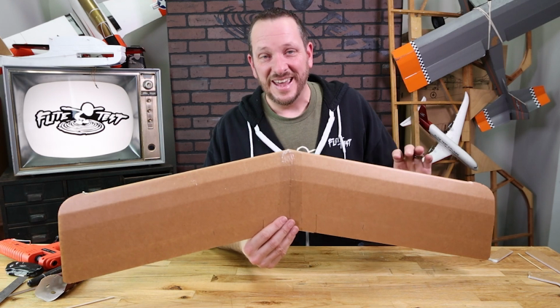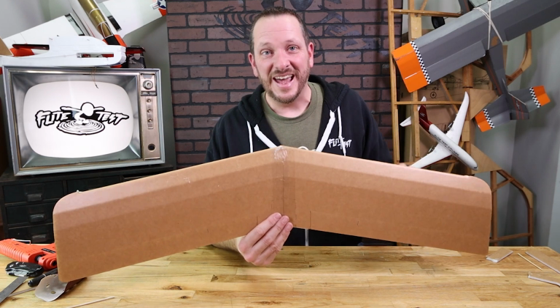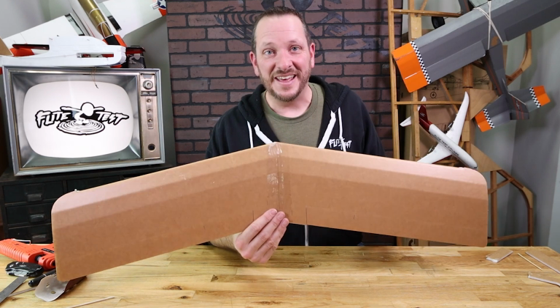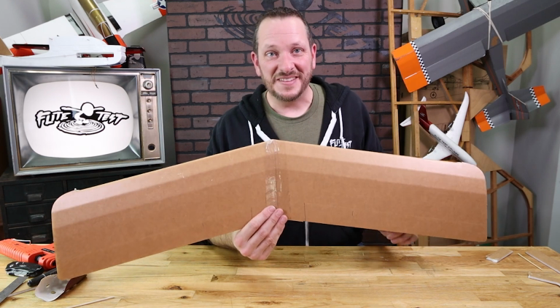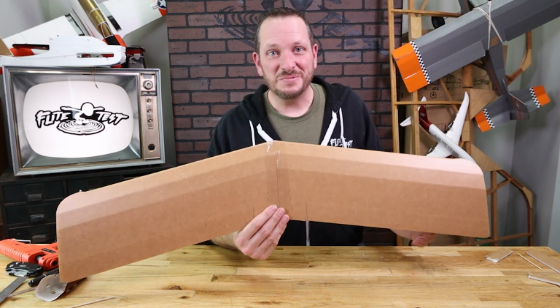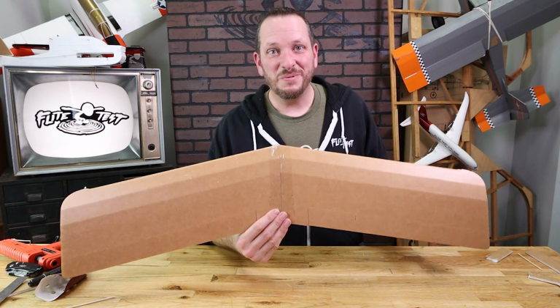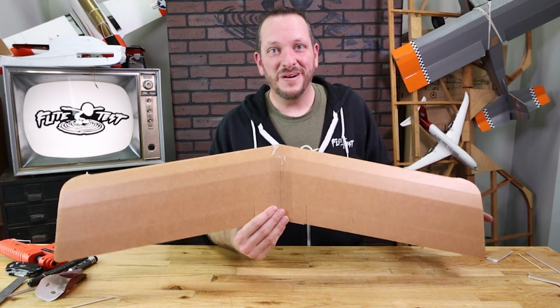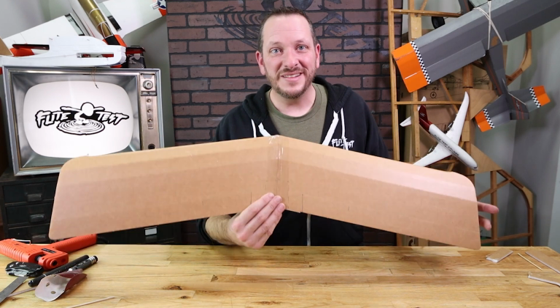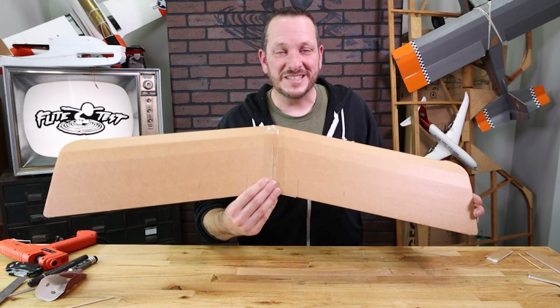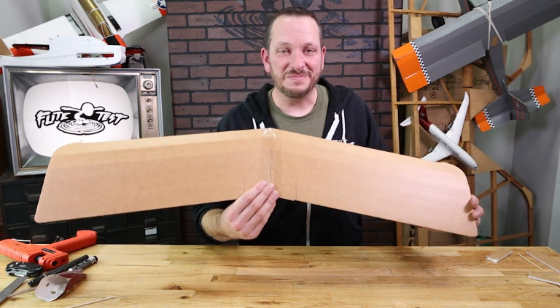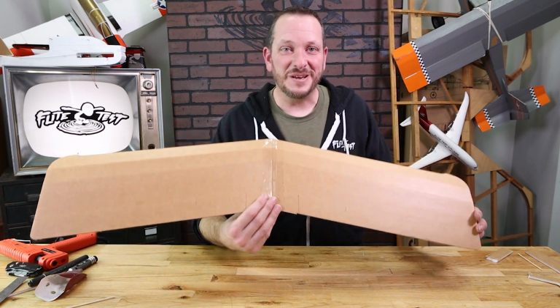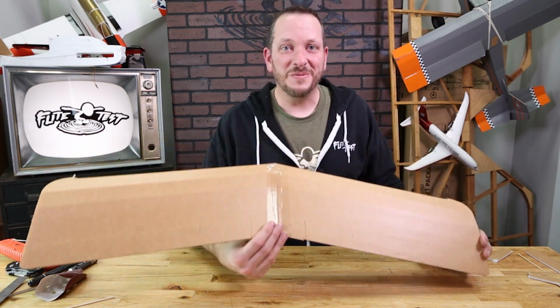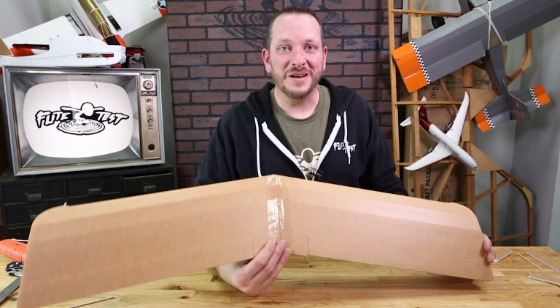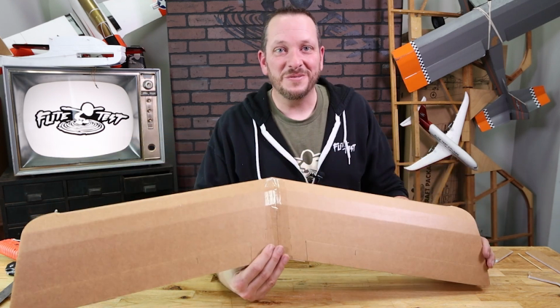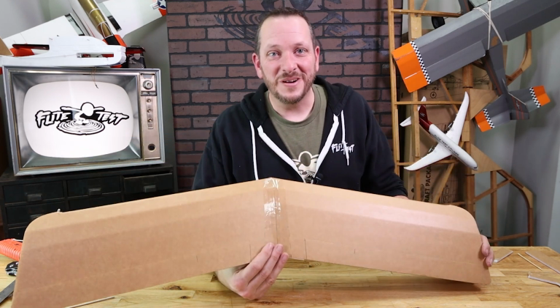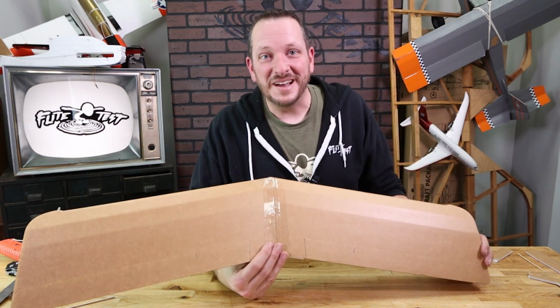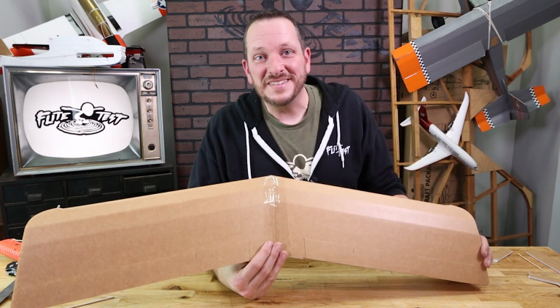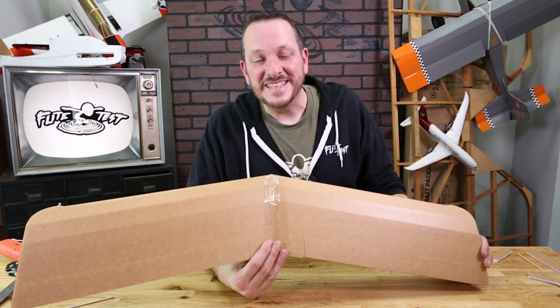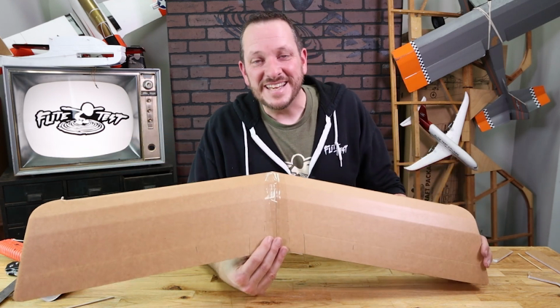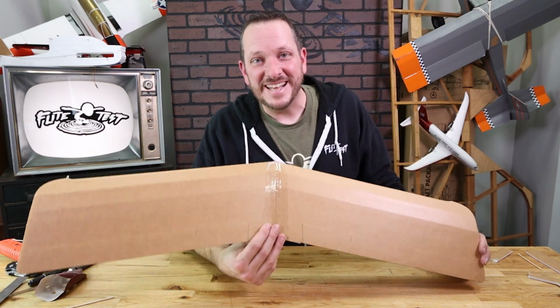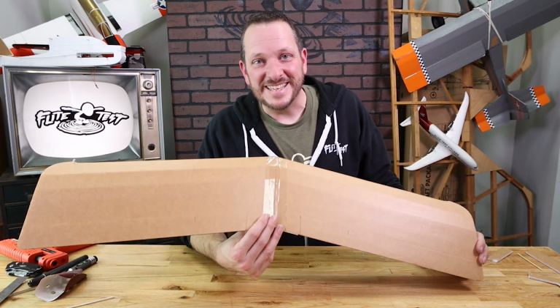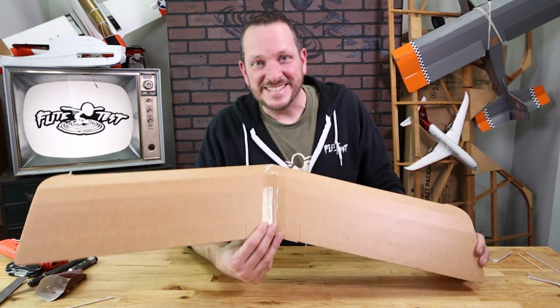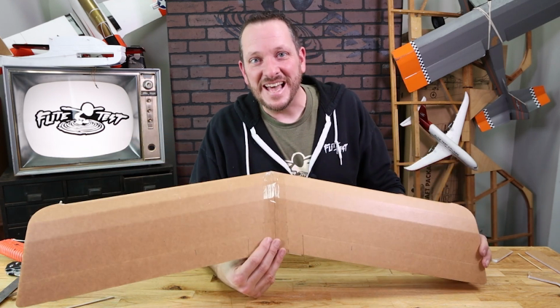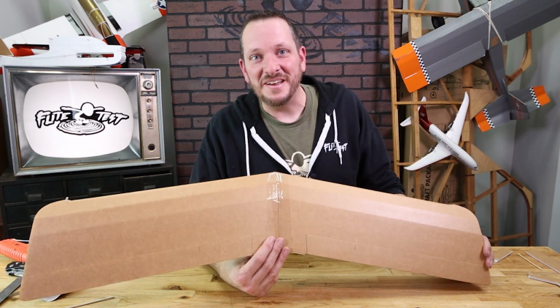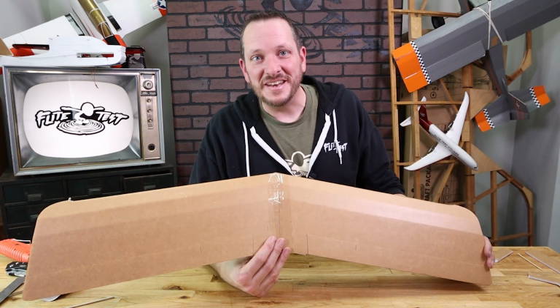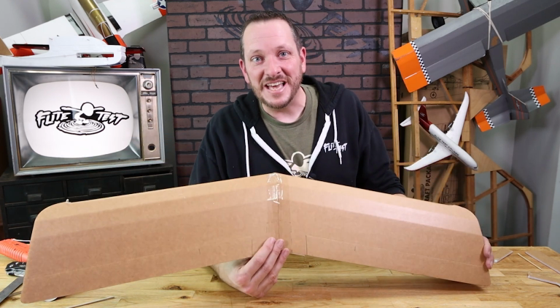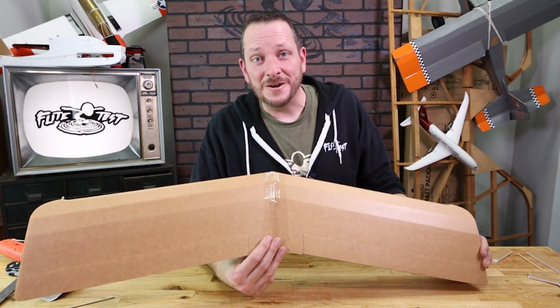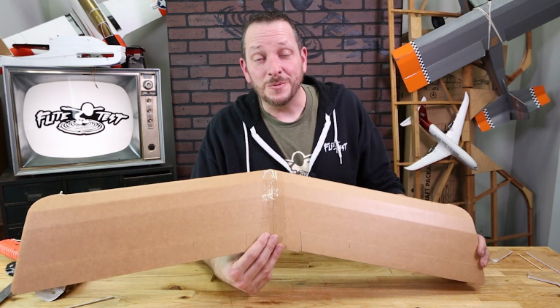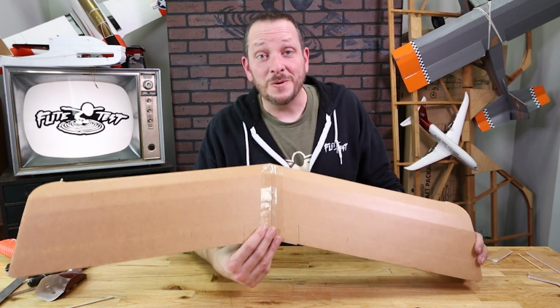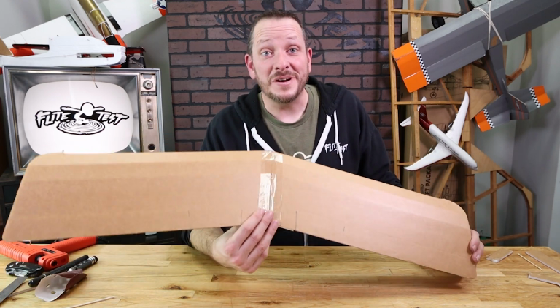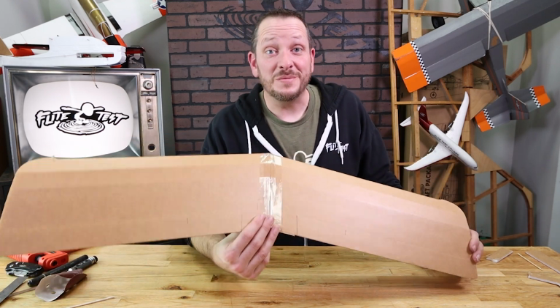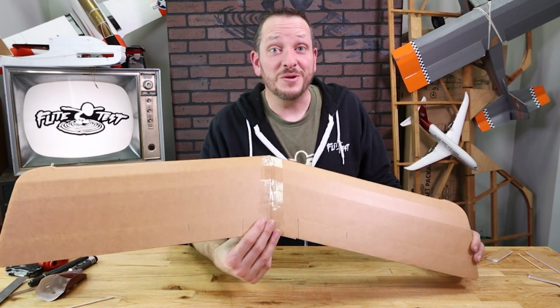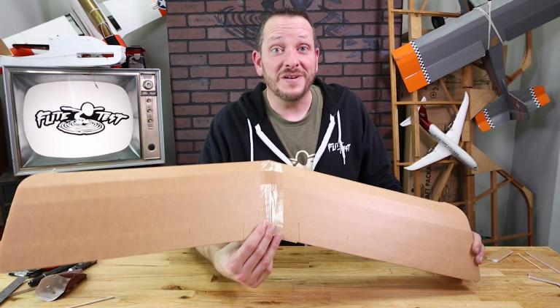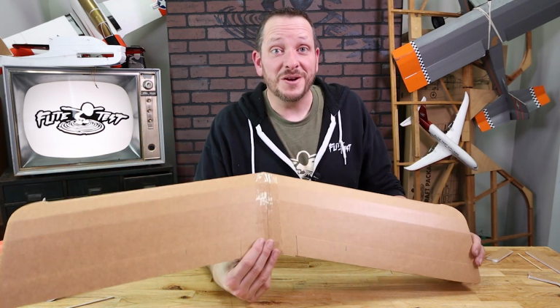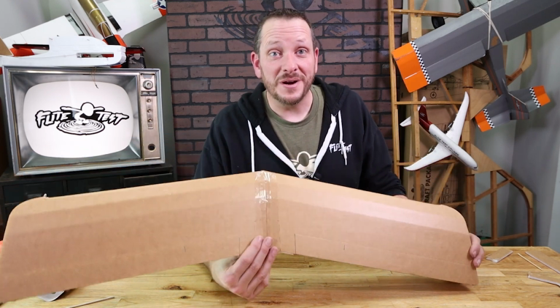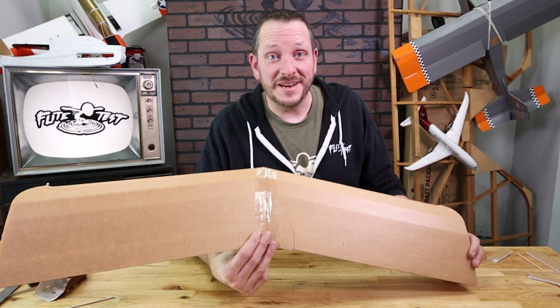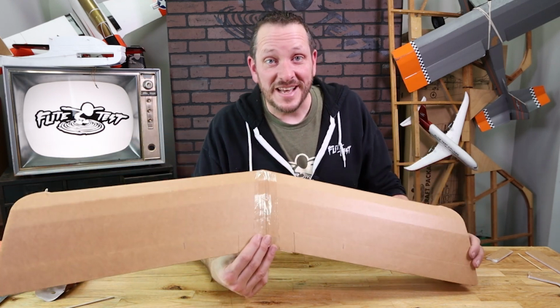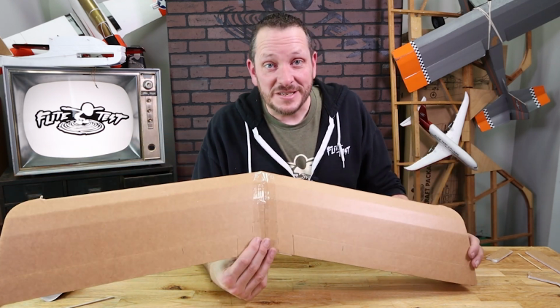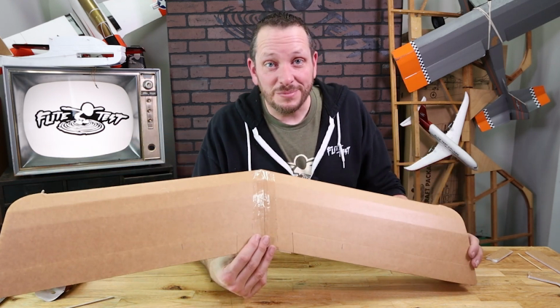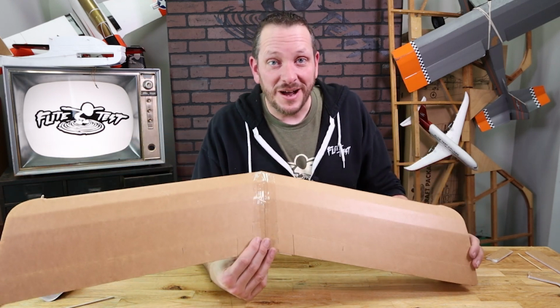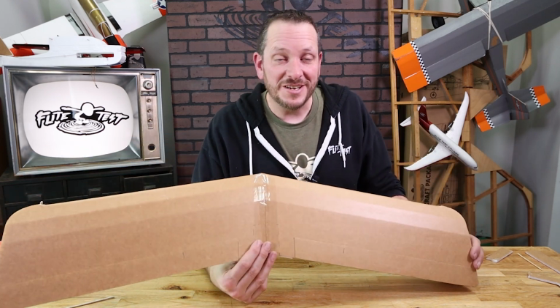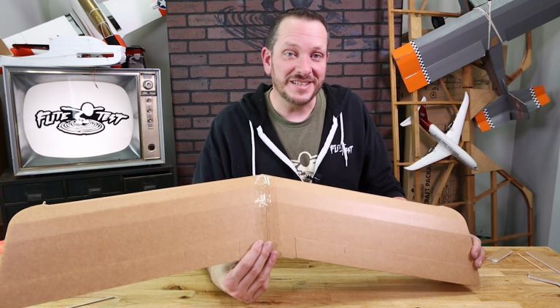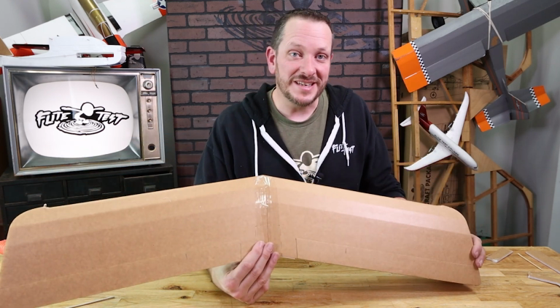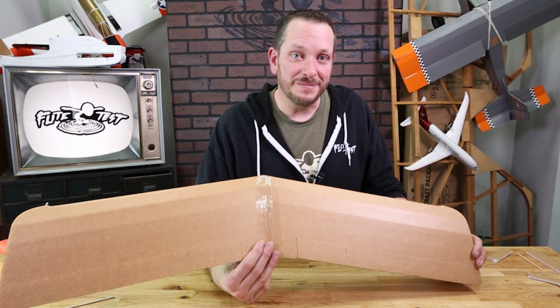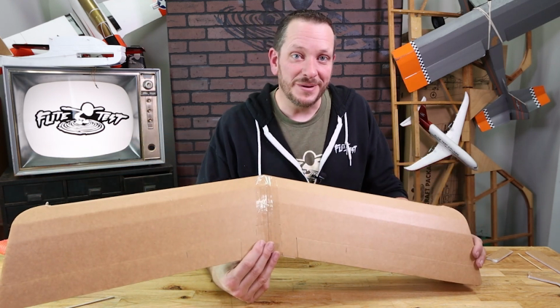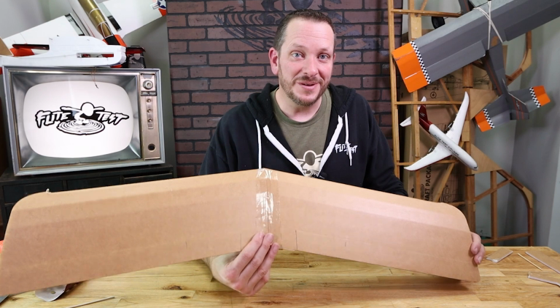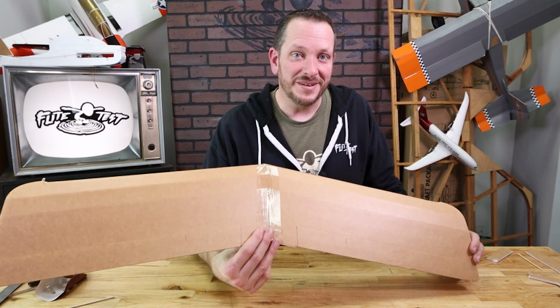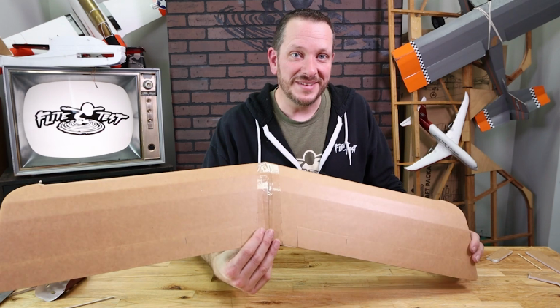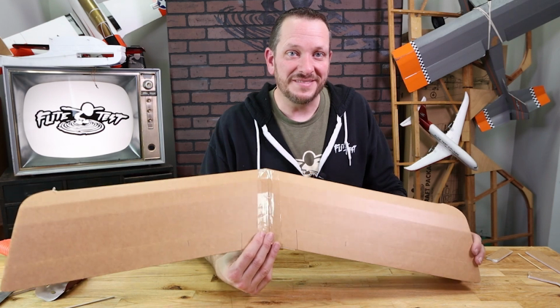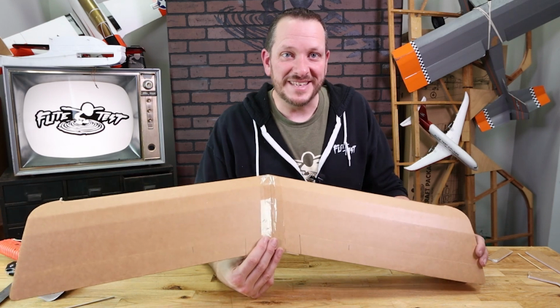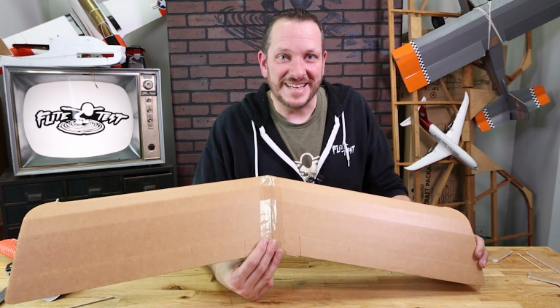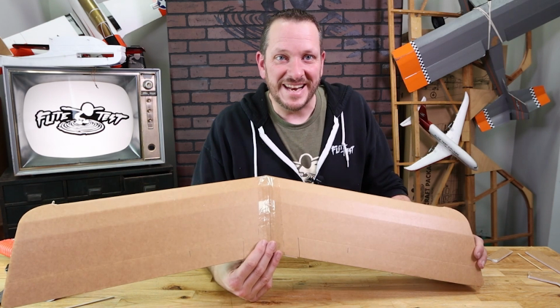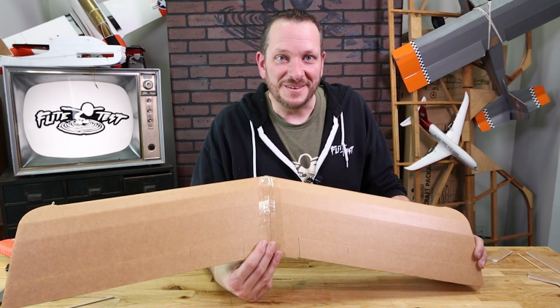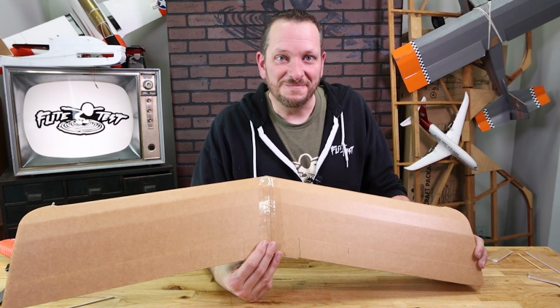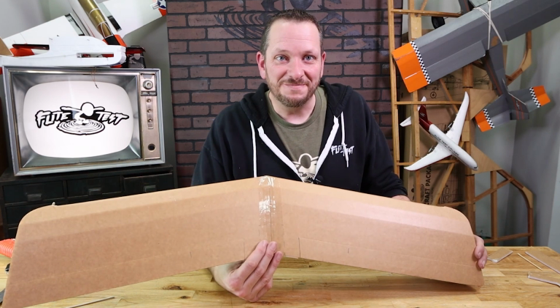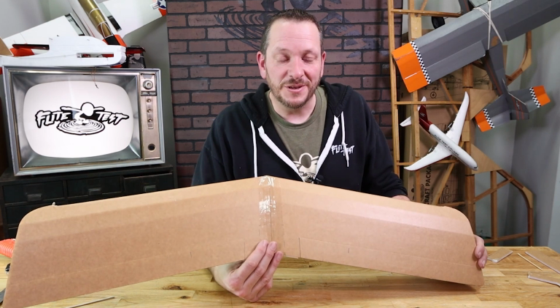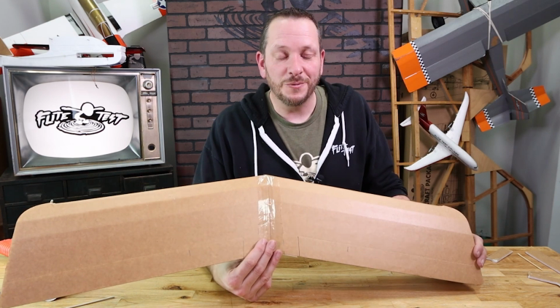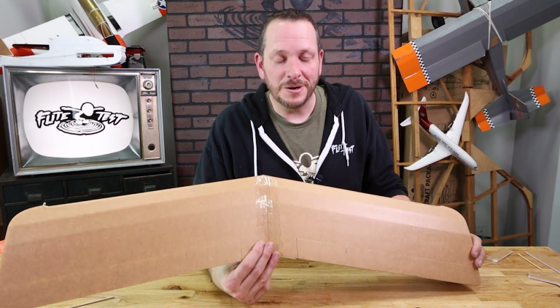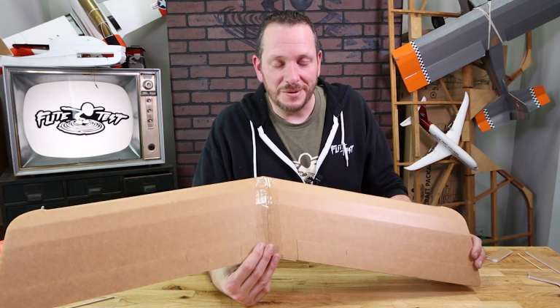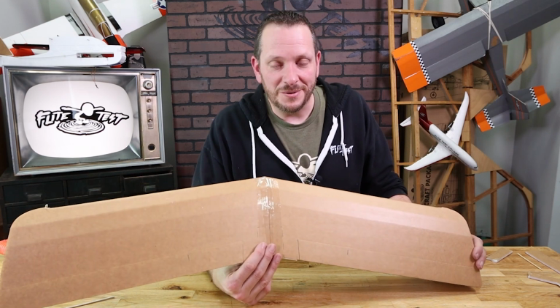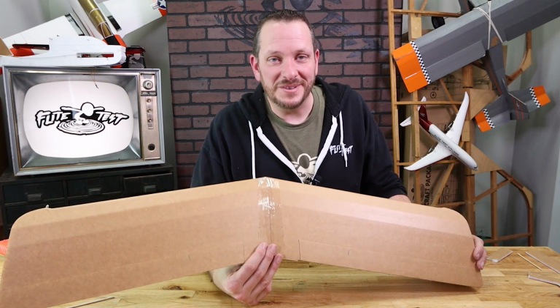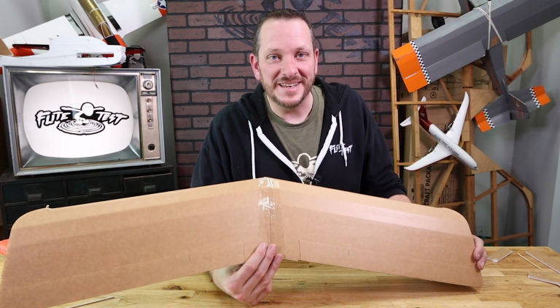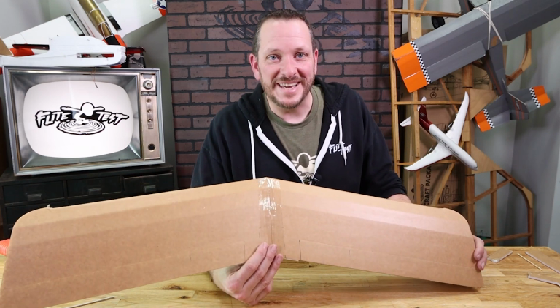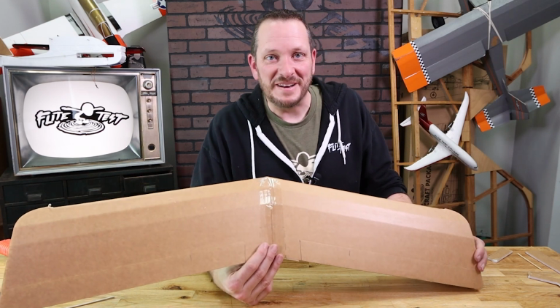At this point the speed wing for FT Tenant is now done. We're ready to move on to our next project in the build of the FT Tenant. Look forward to building with you again.